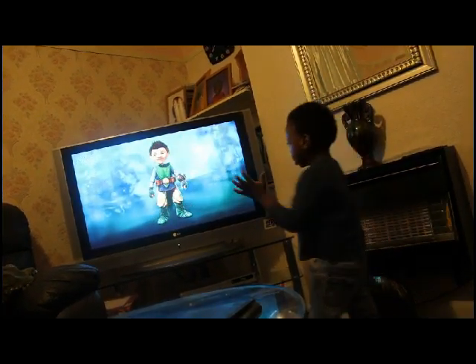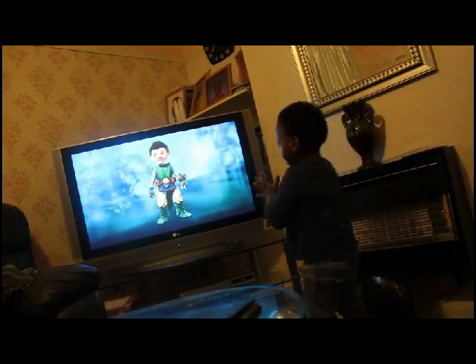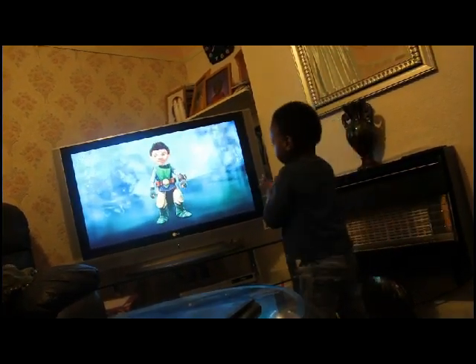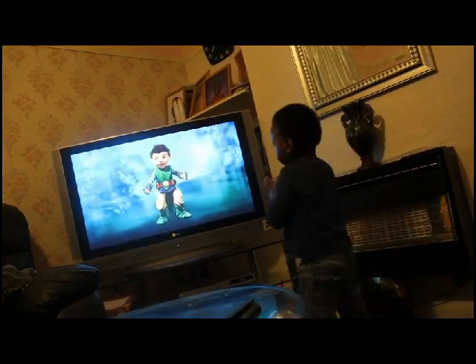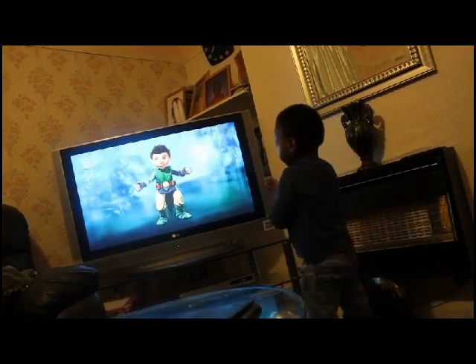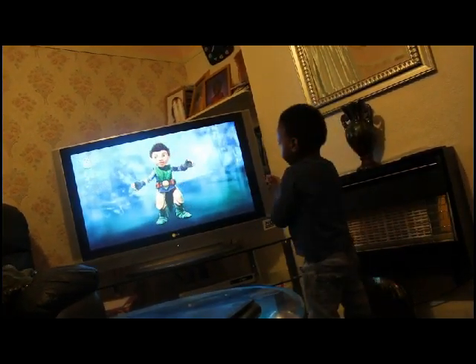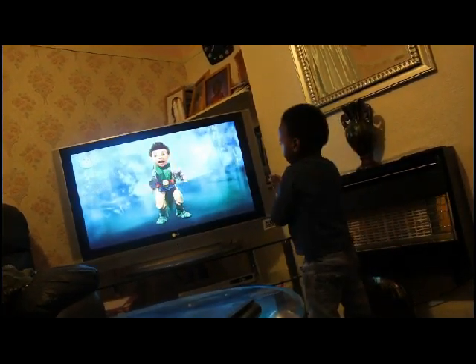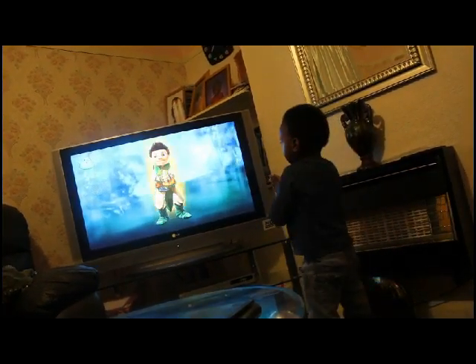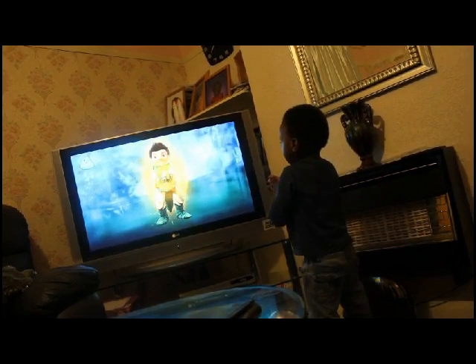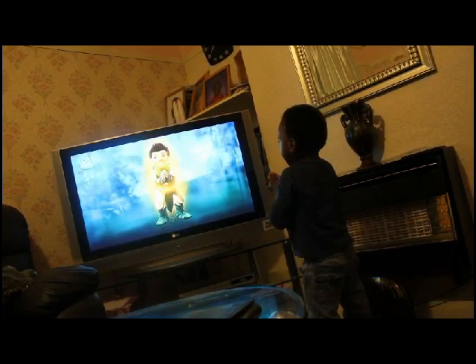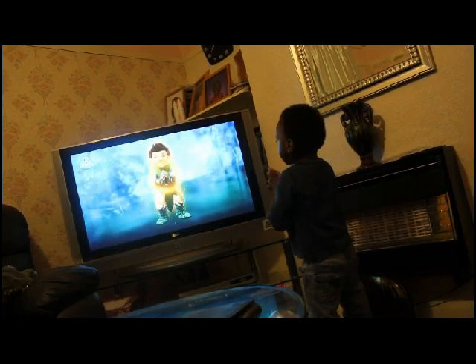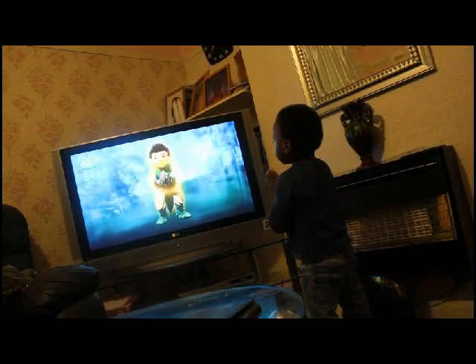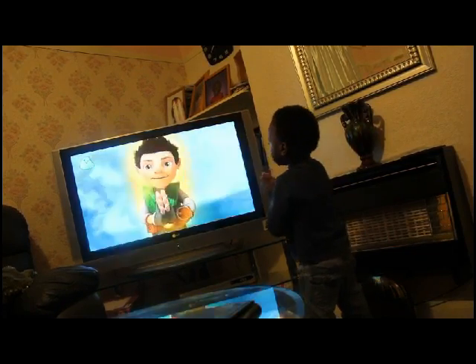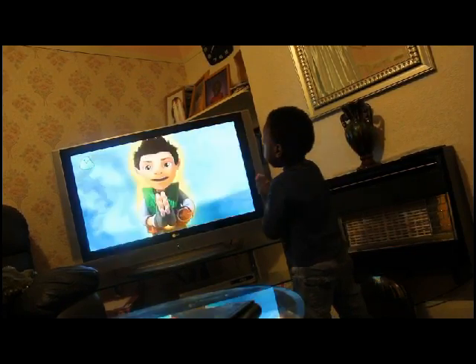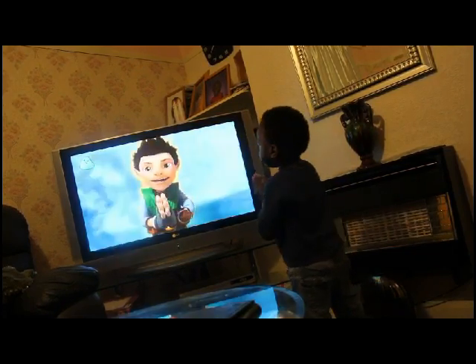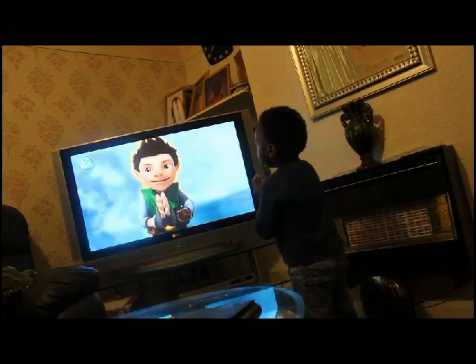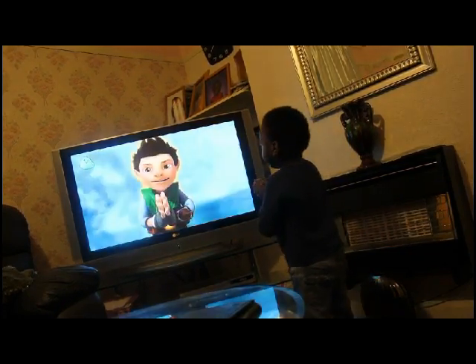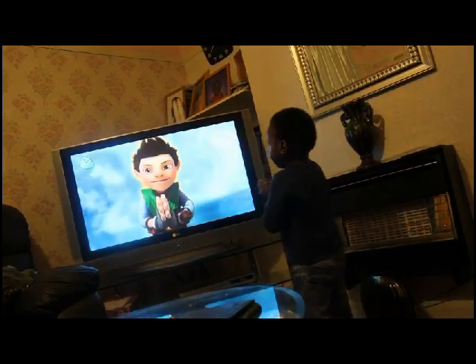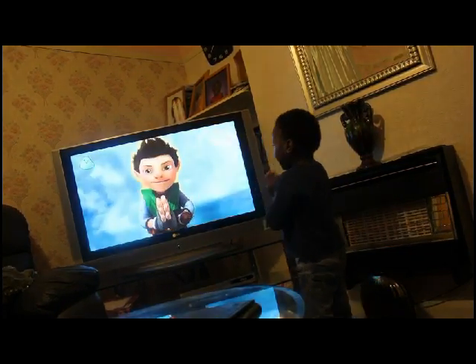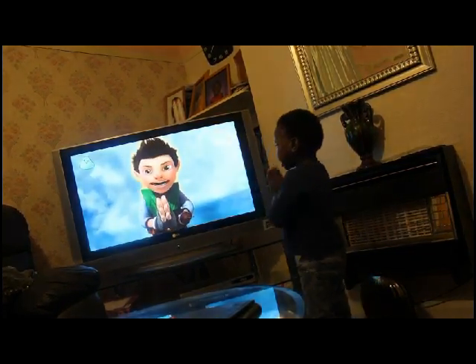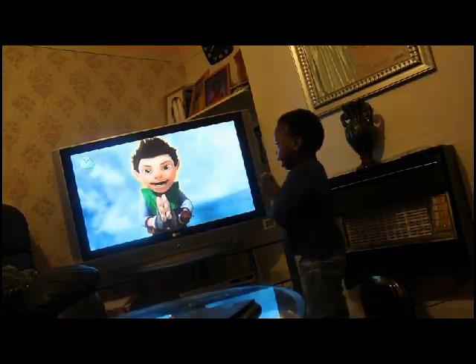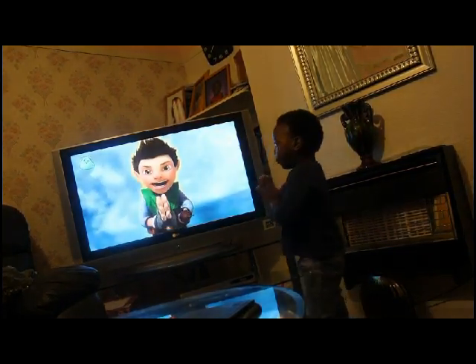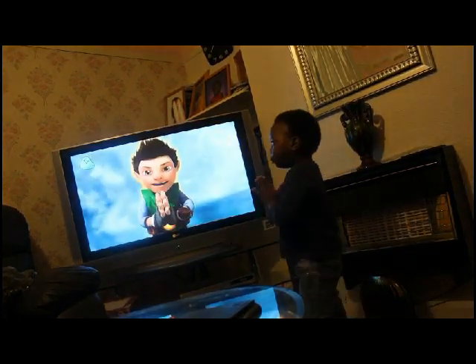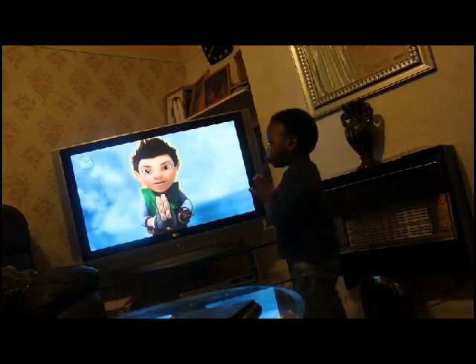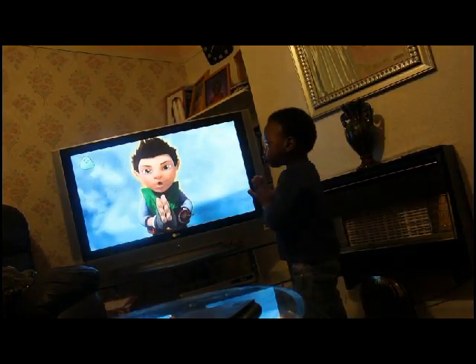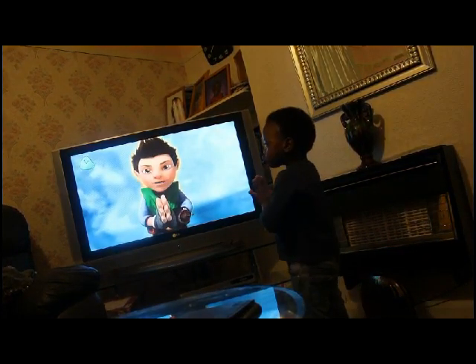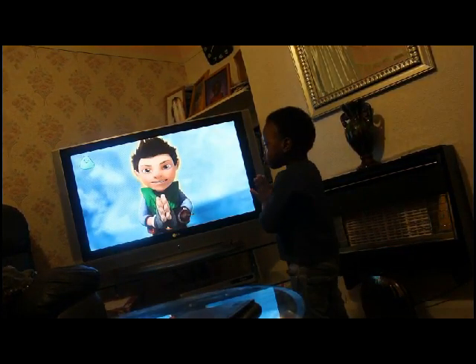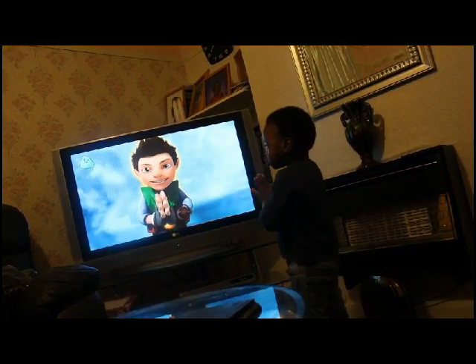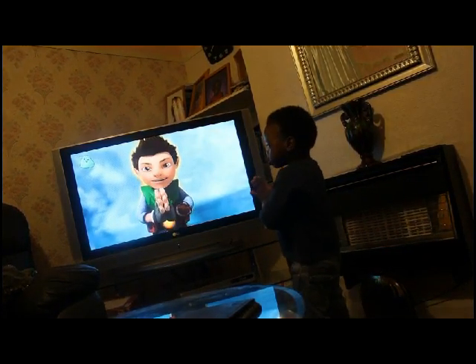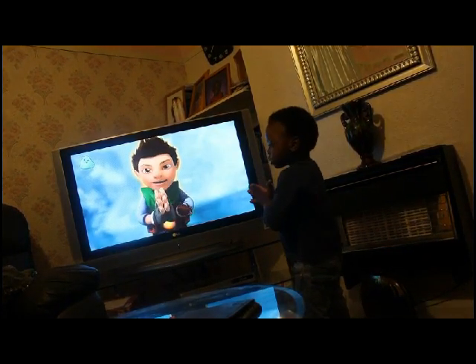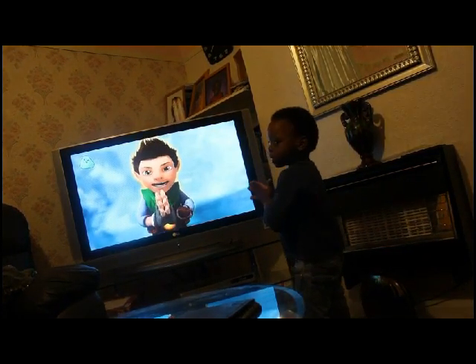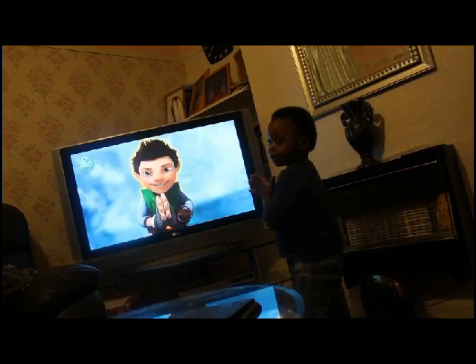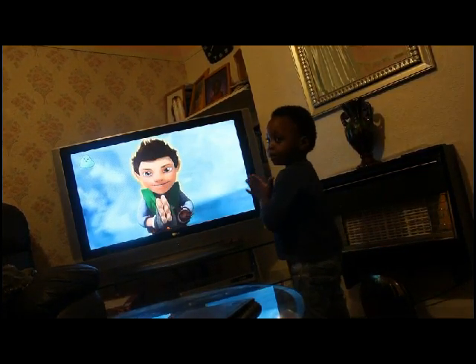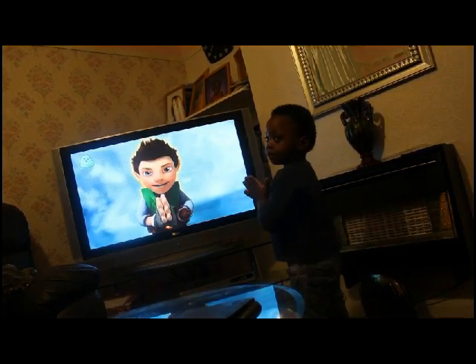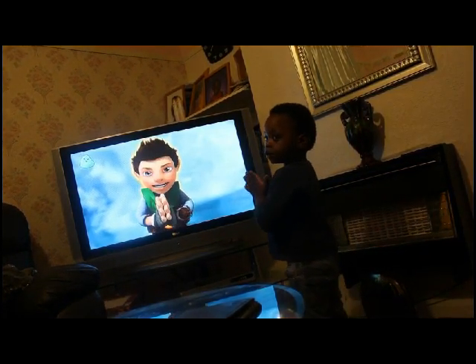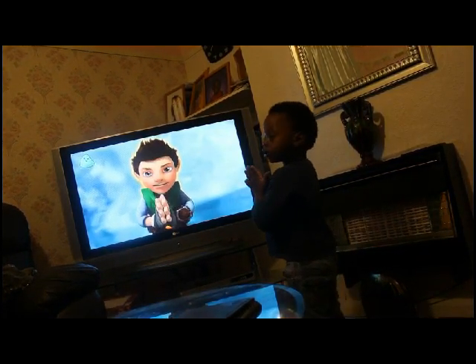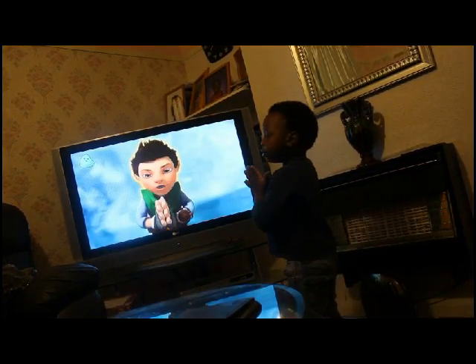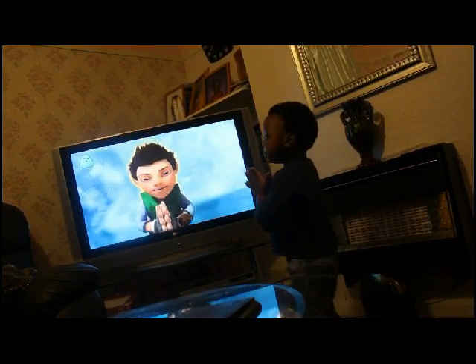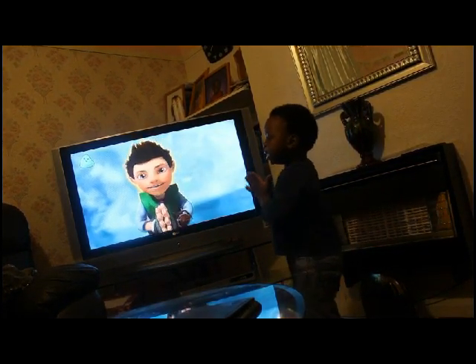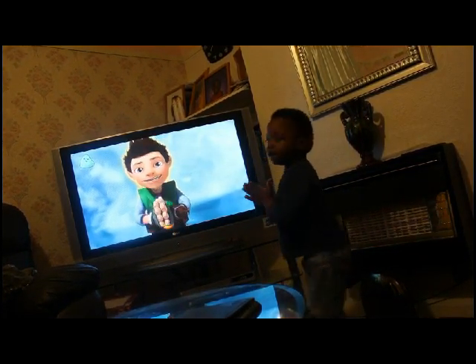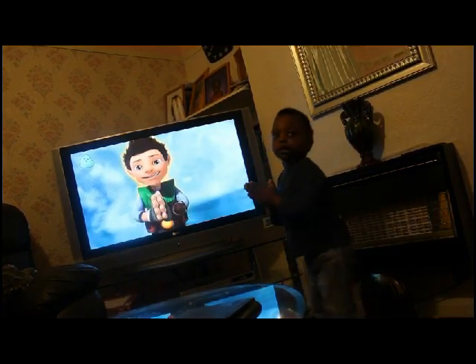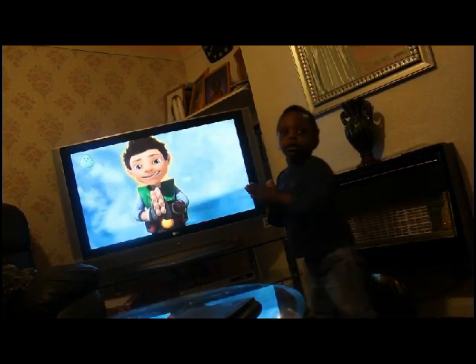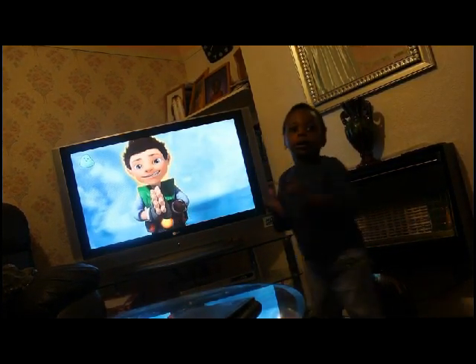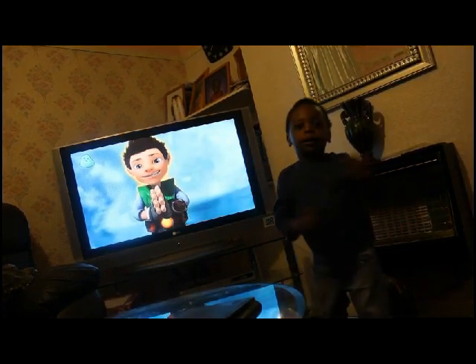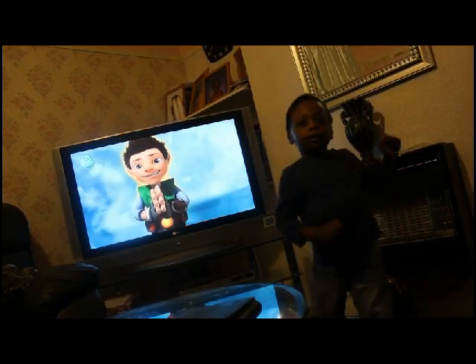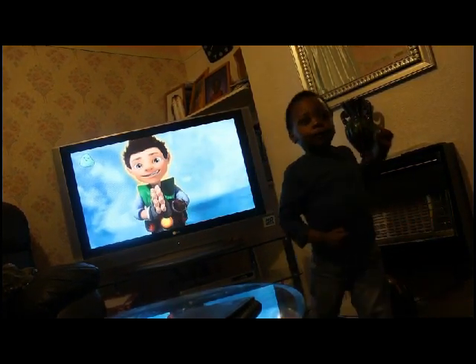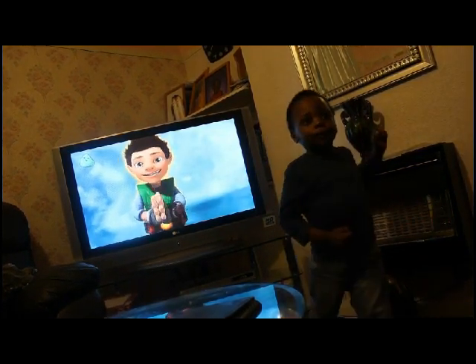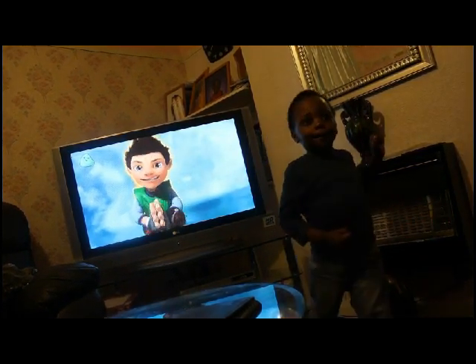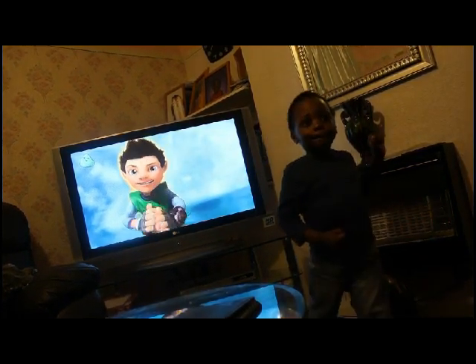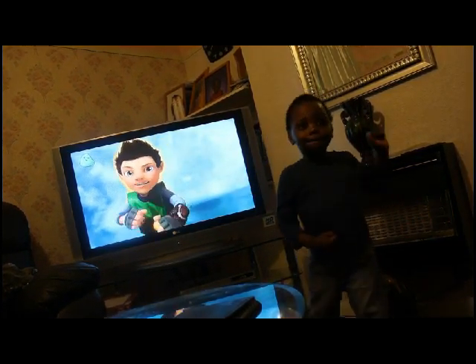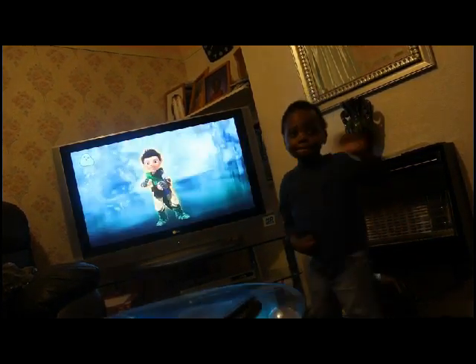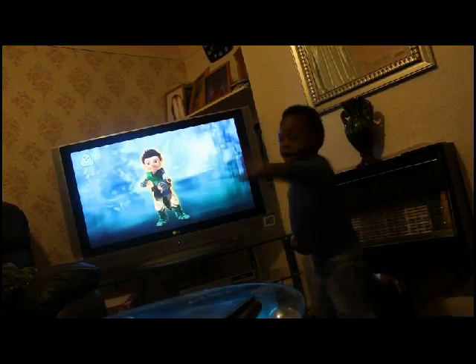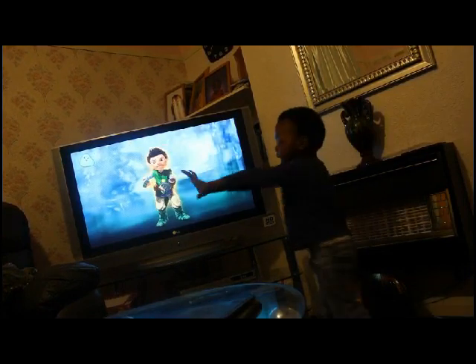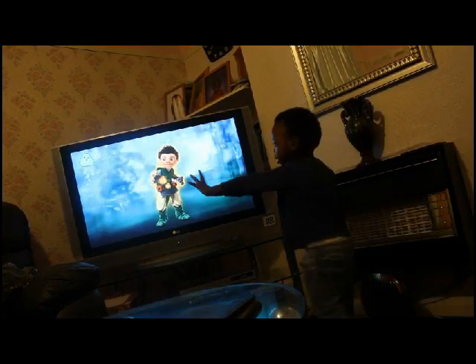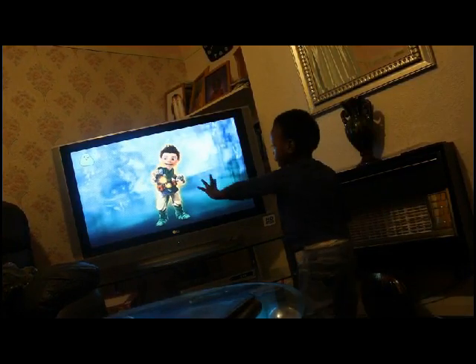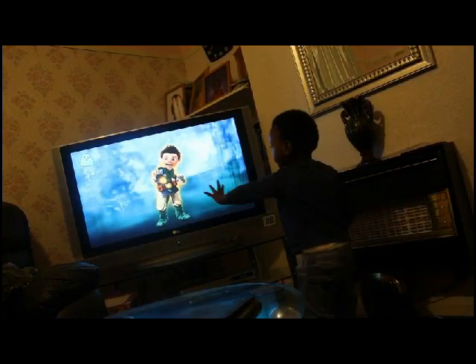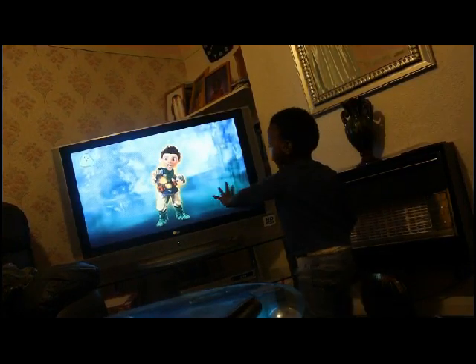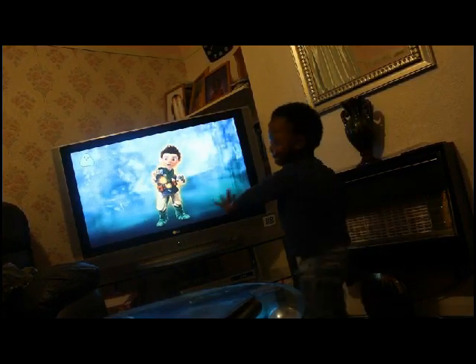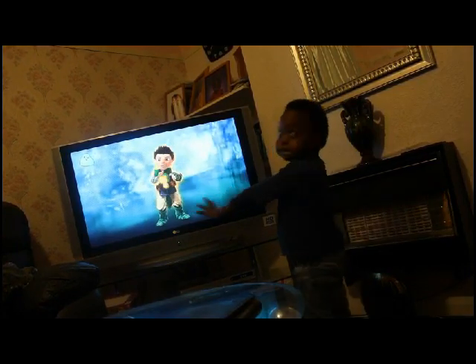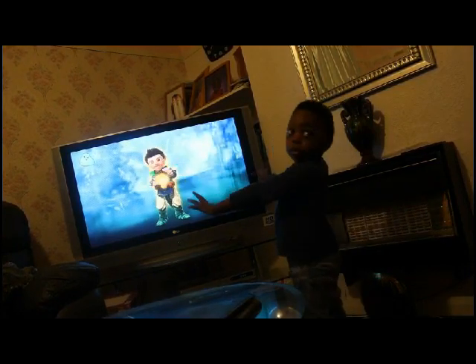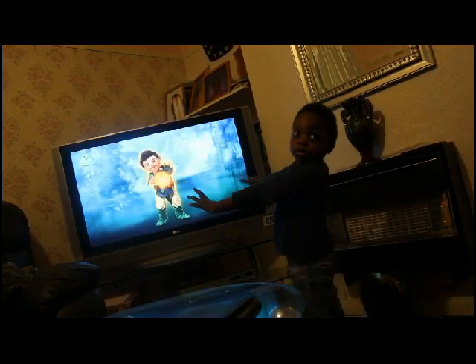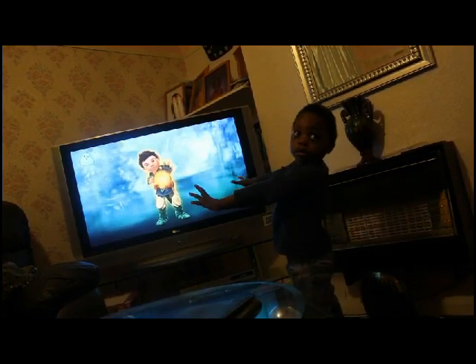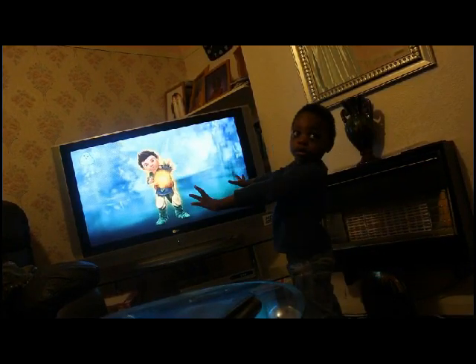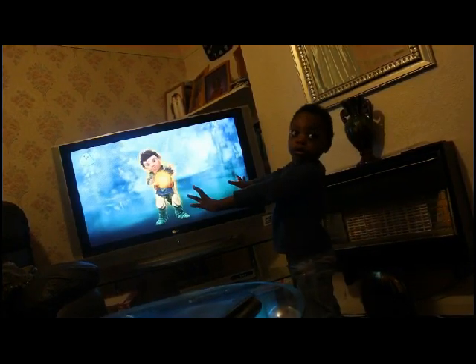Now clap and say Mega Push to me. Mega Push.